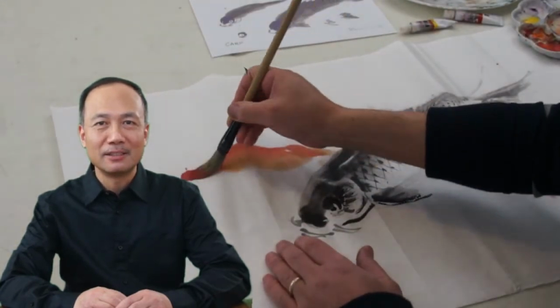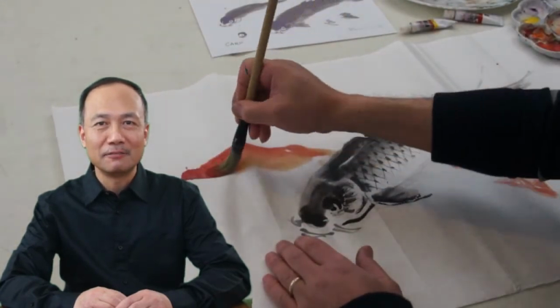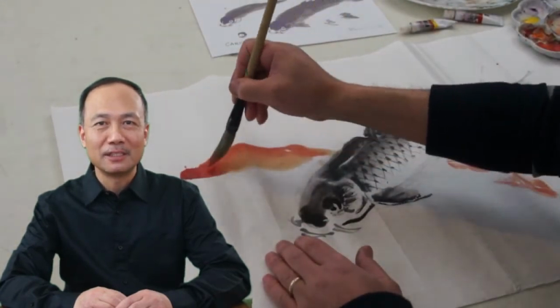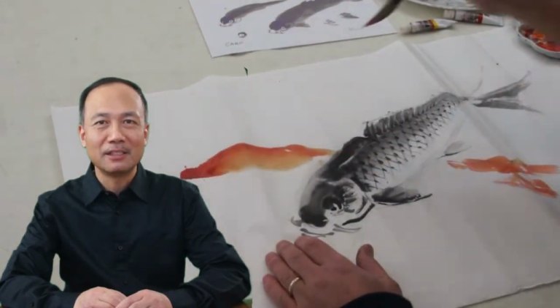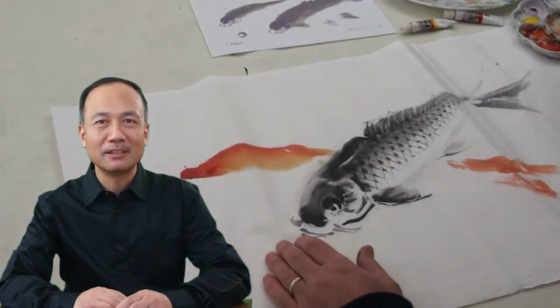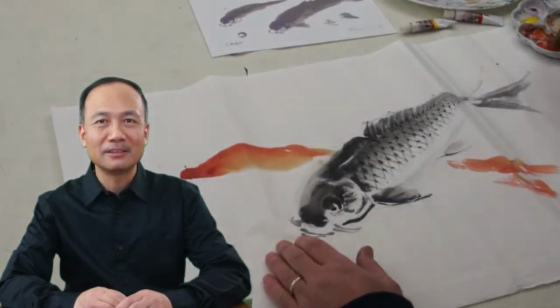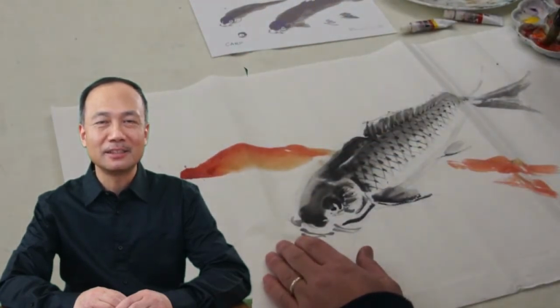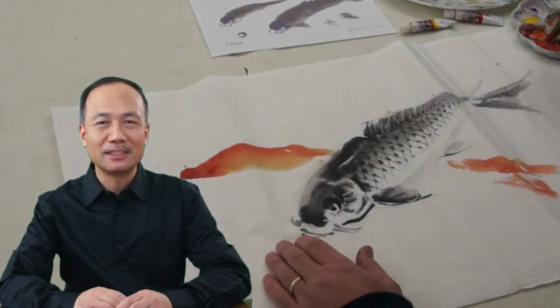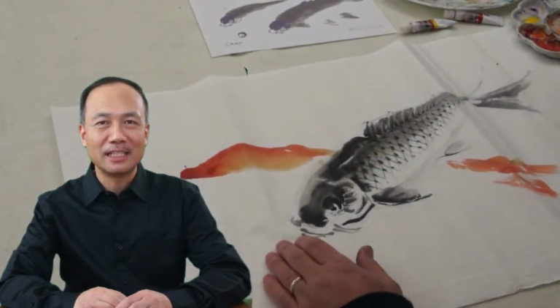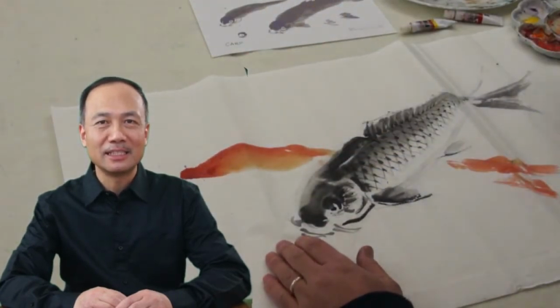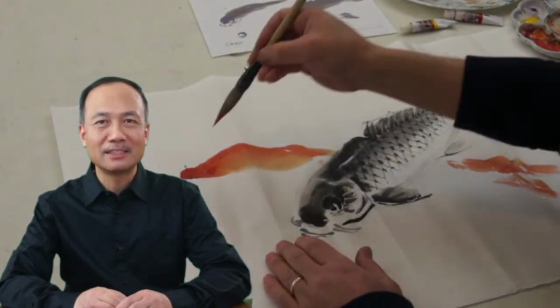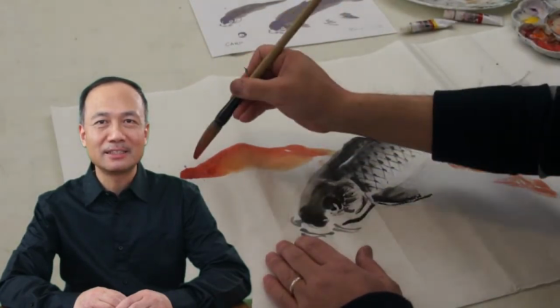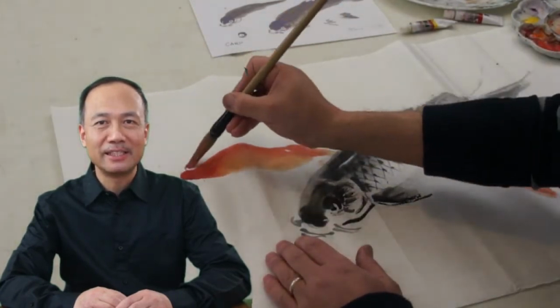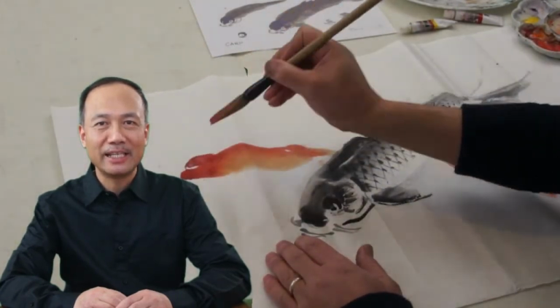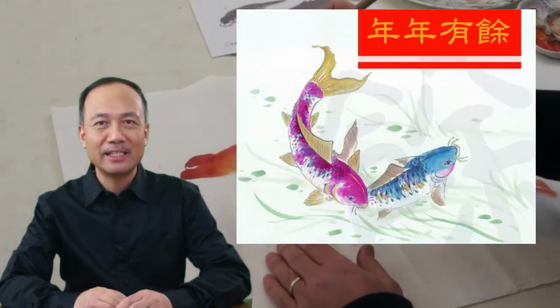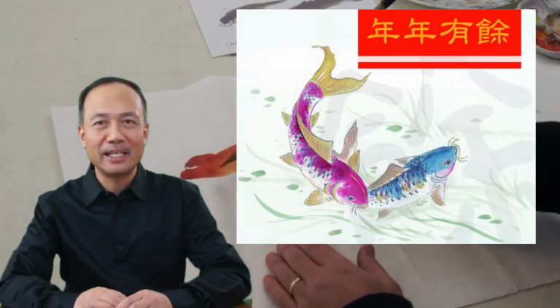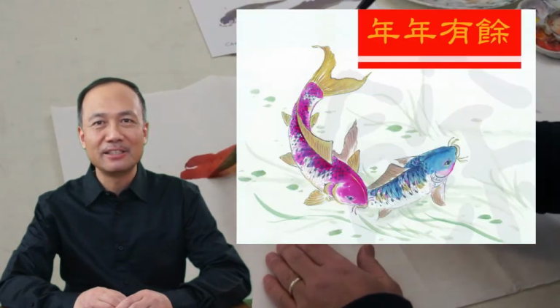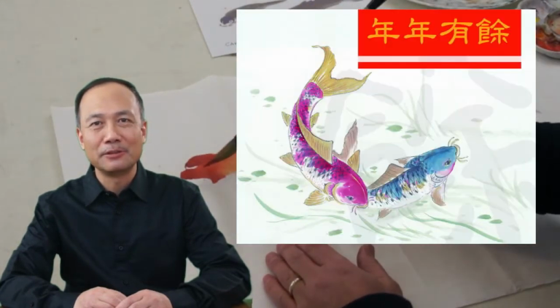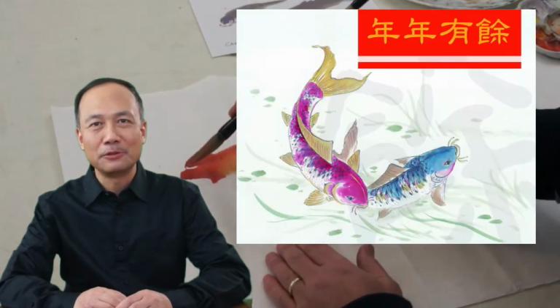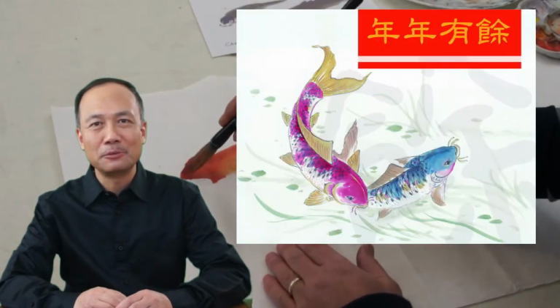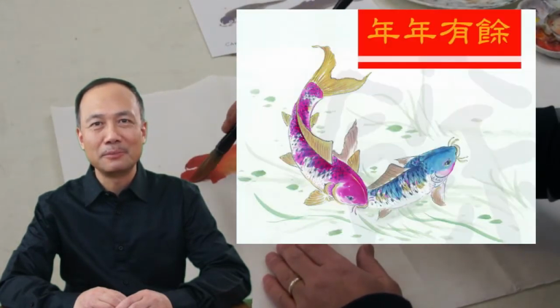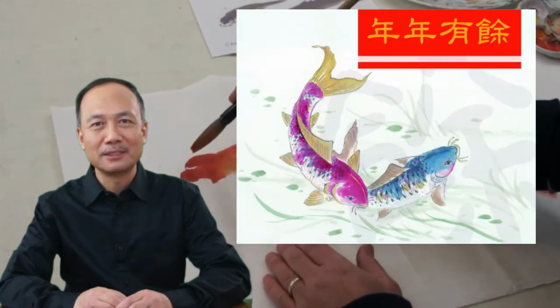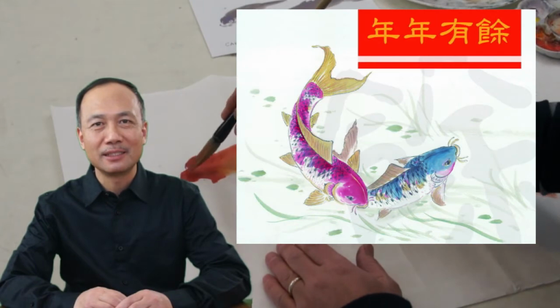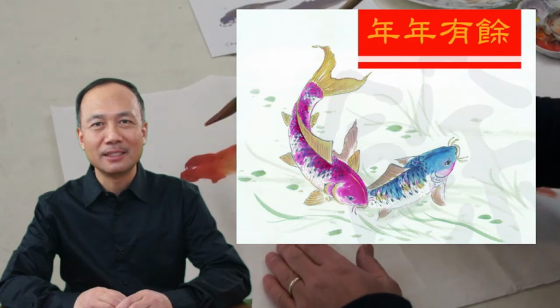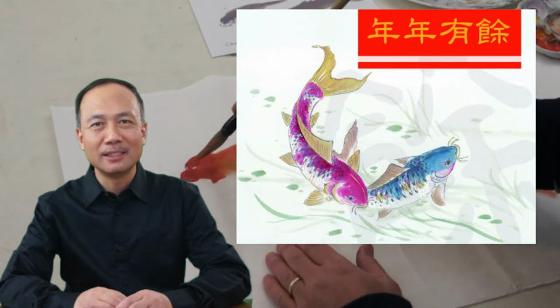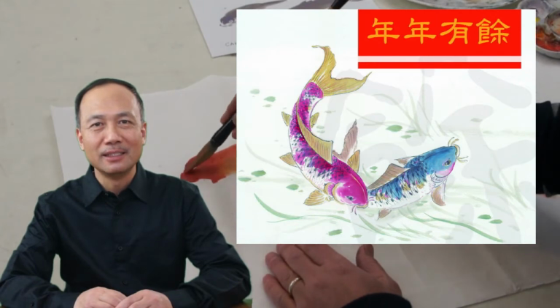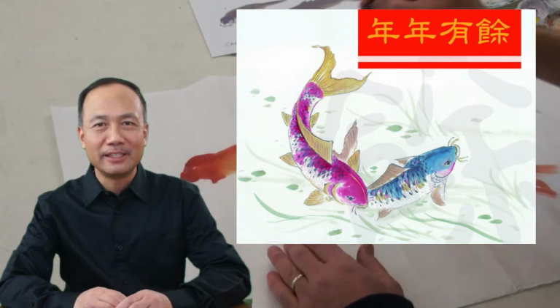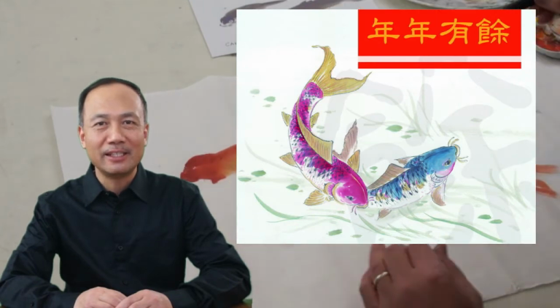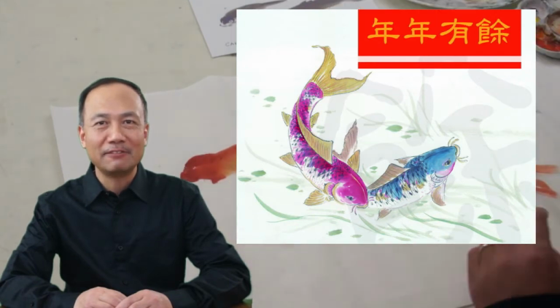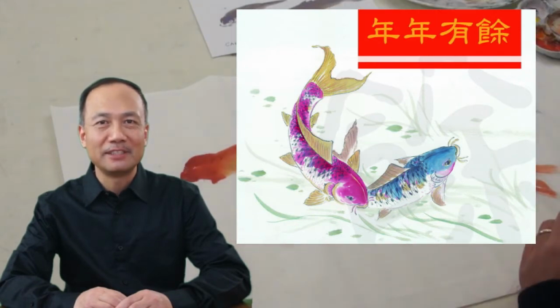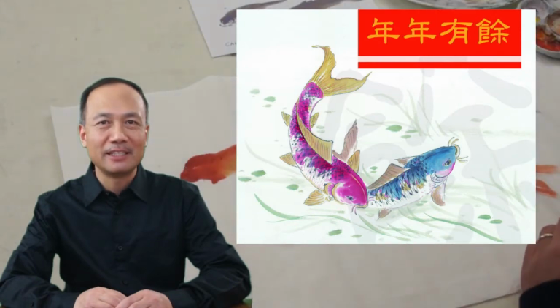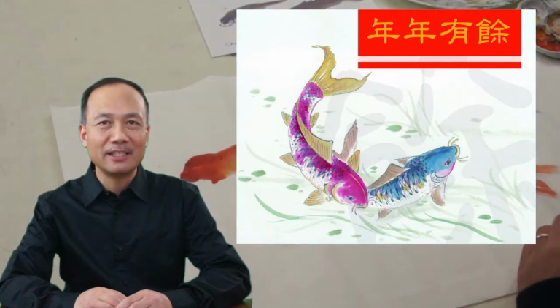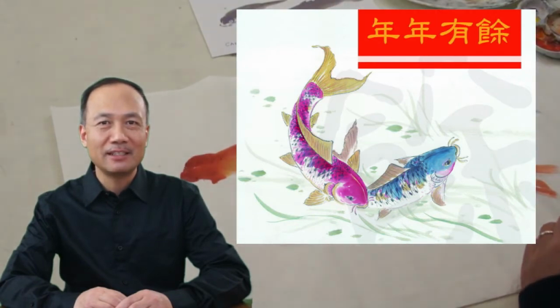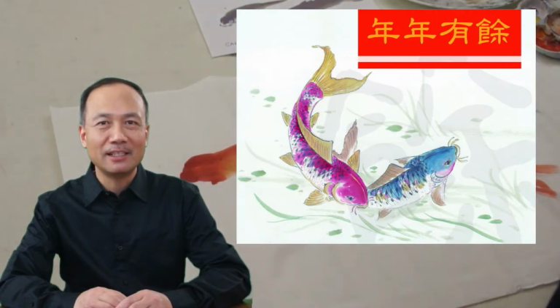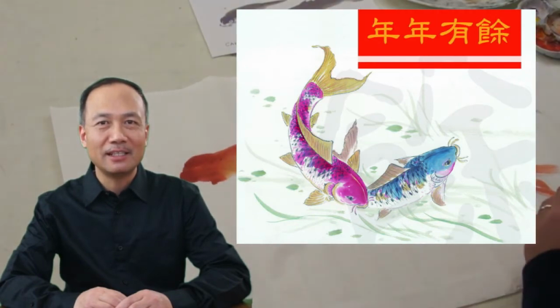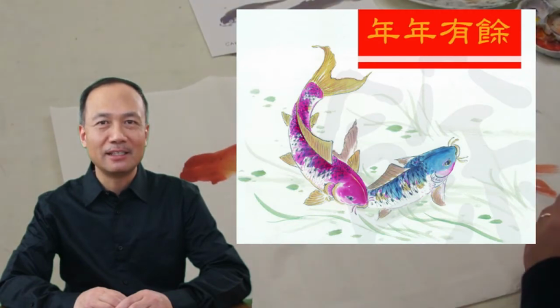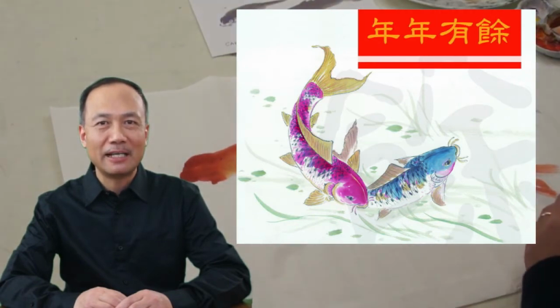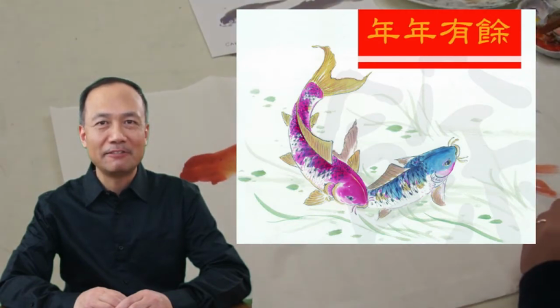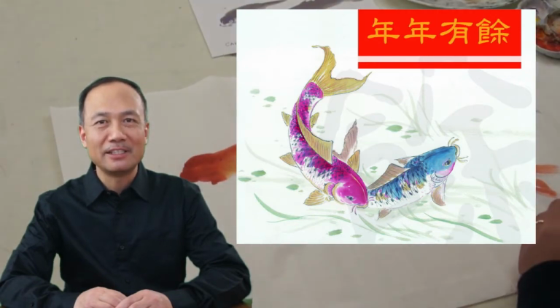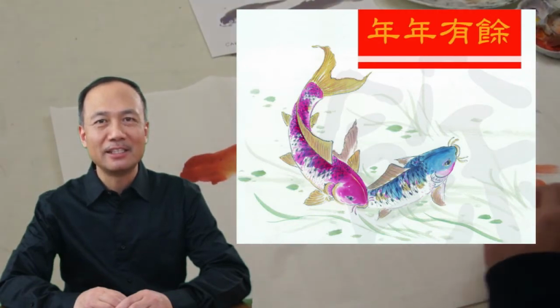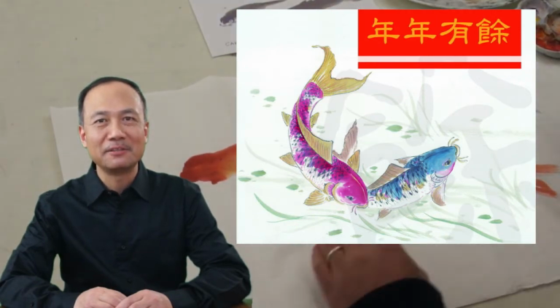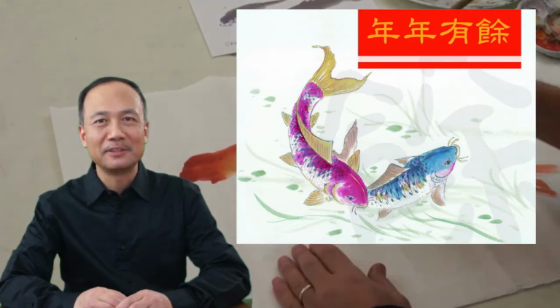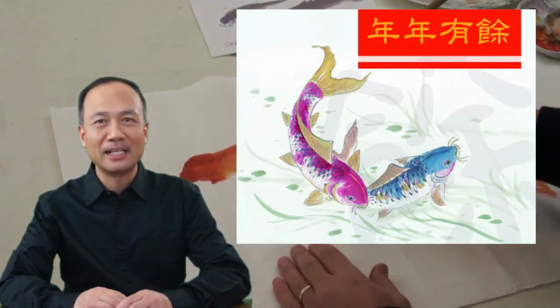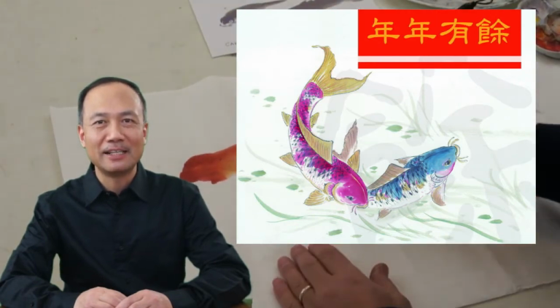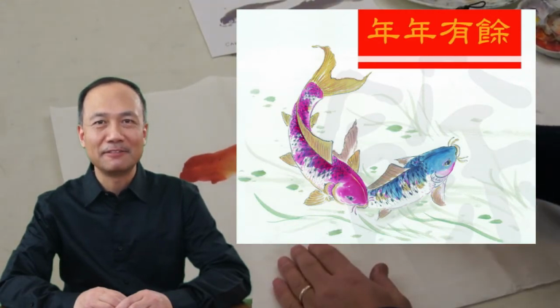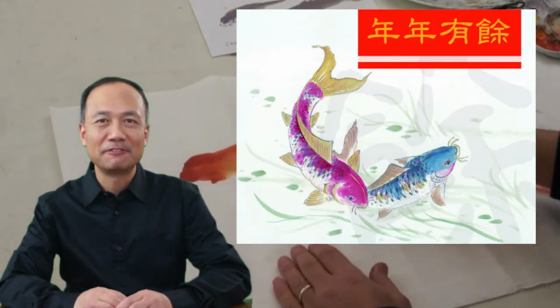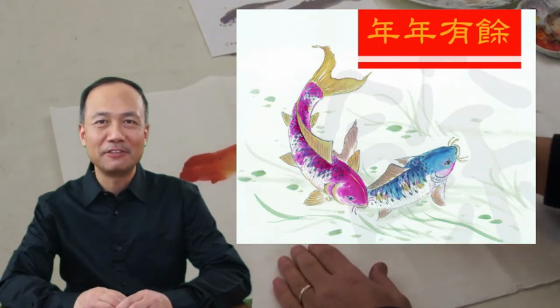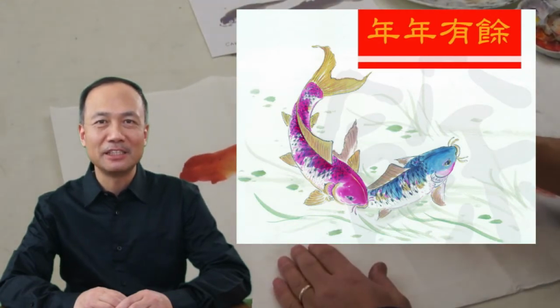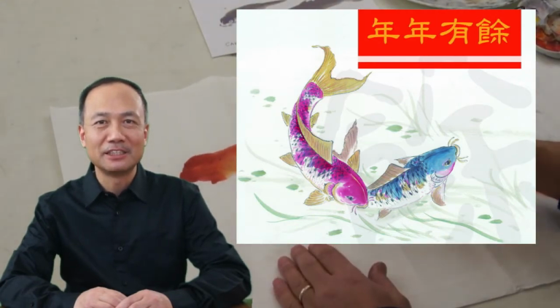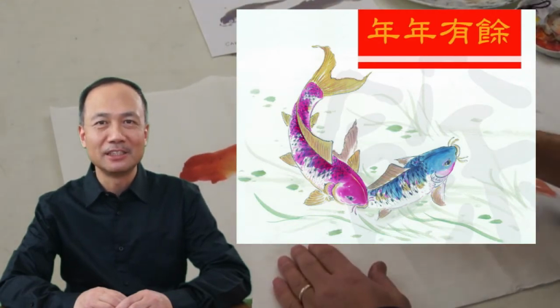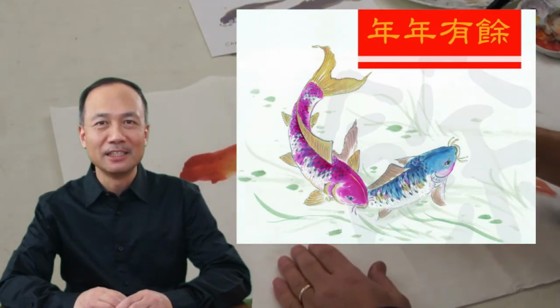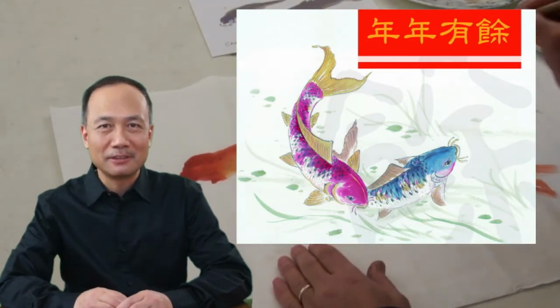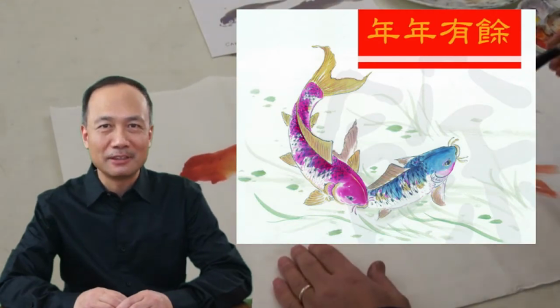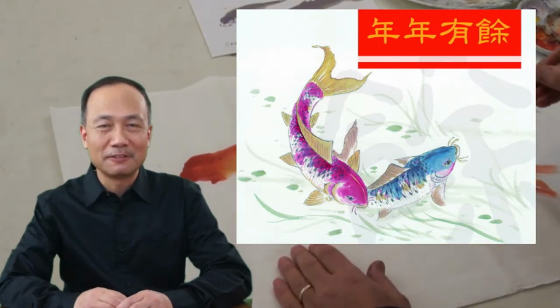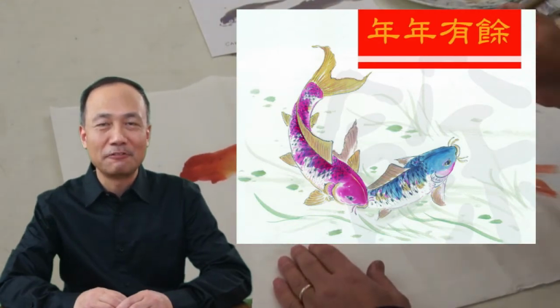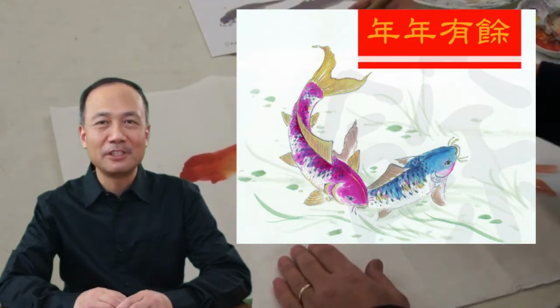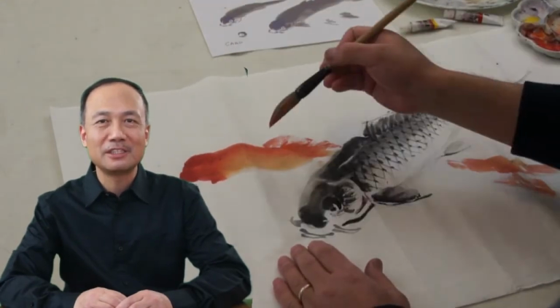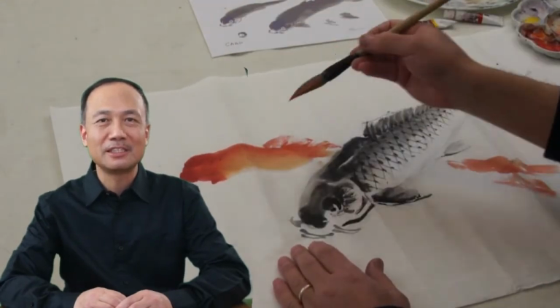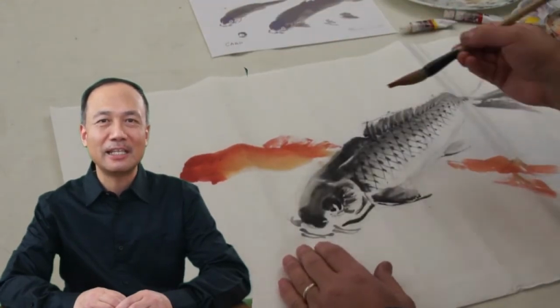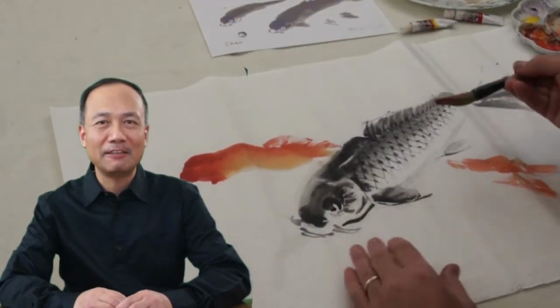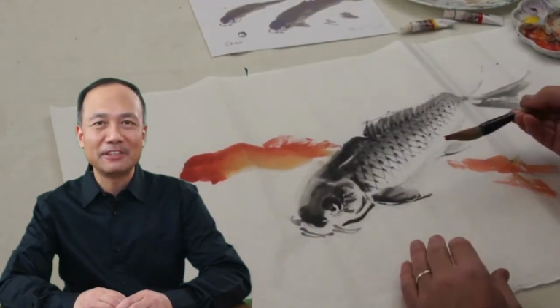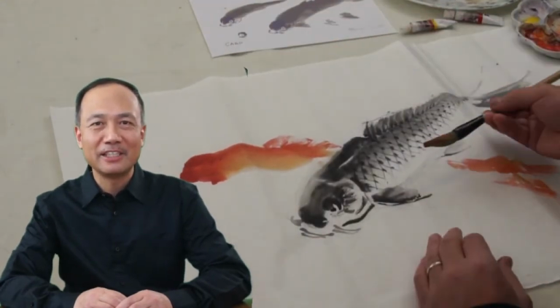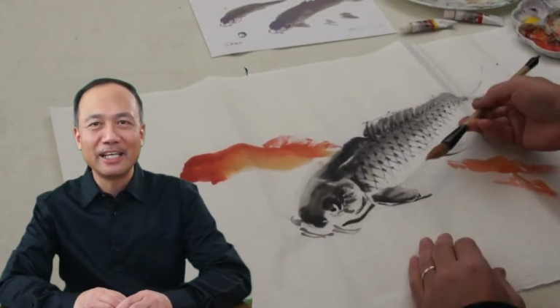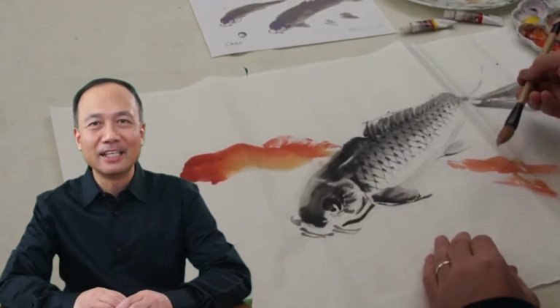They are a symbol of abundance and wealth. We call it in Chinese 'Nian Nian Yu.' It means year after year — every year we have fish, there's a fish every year.